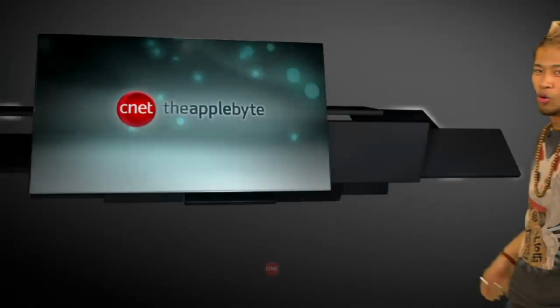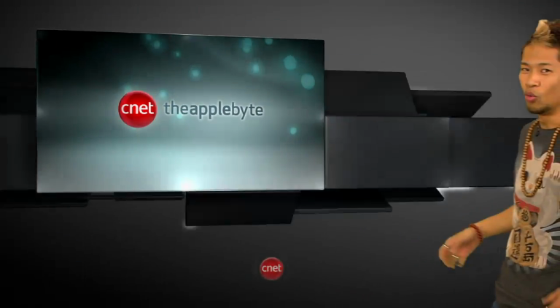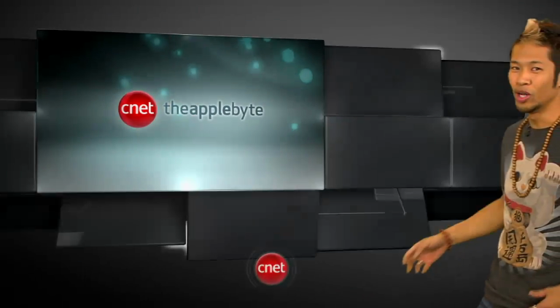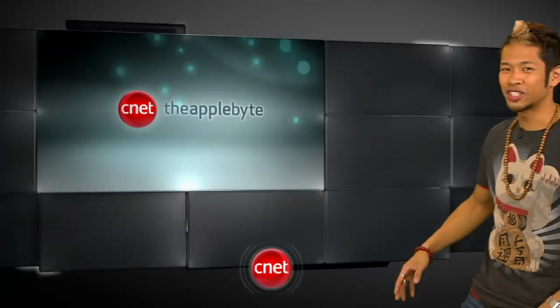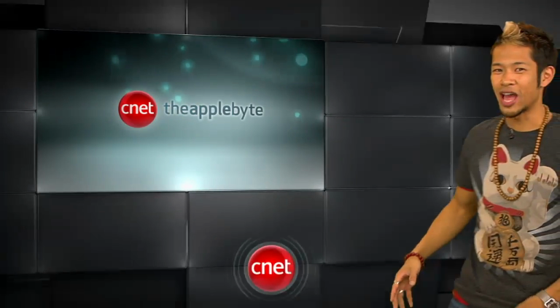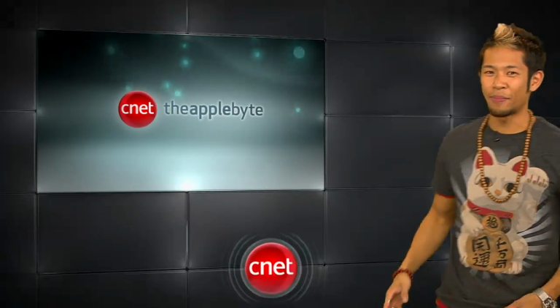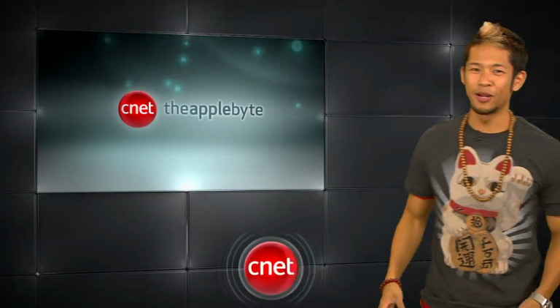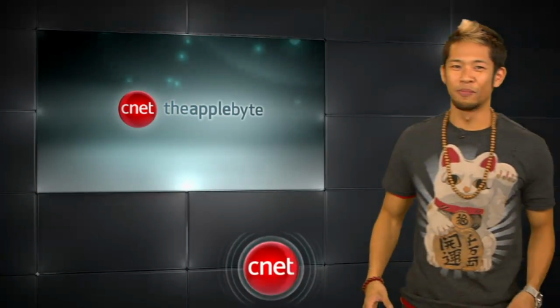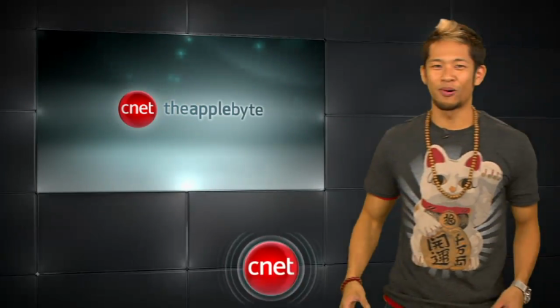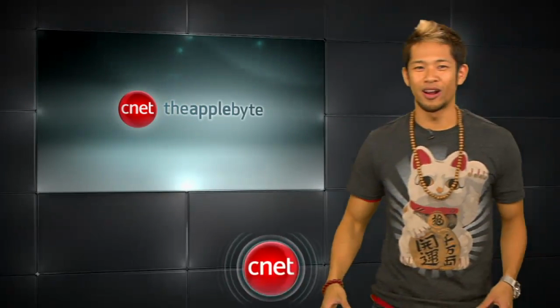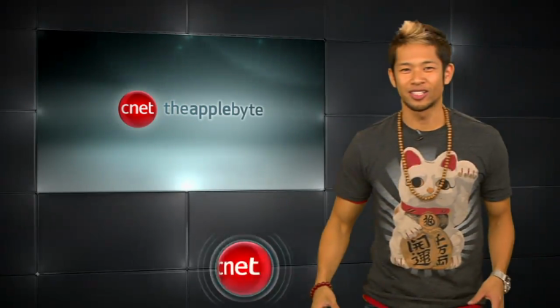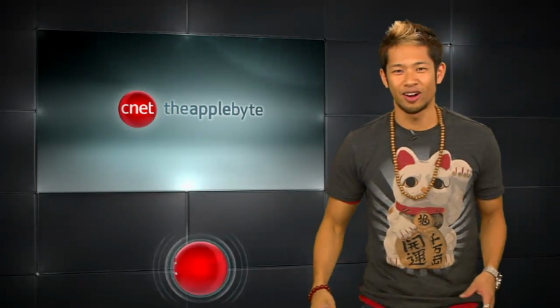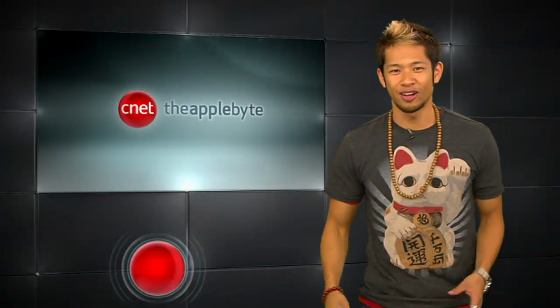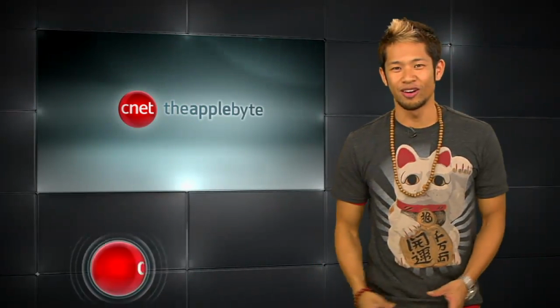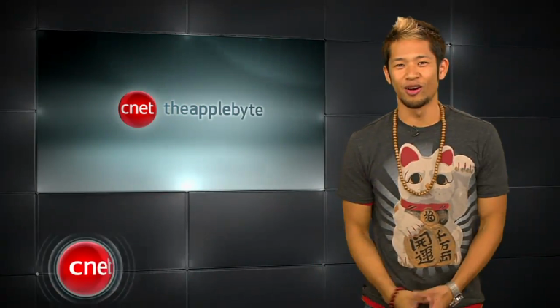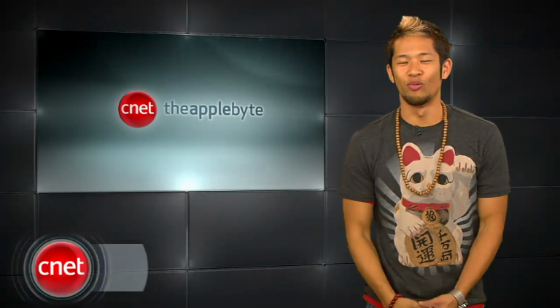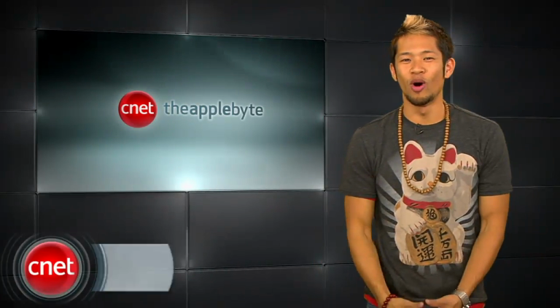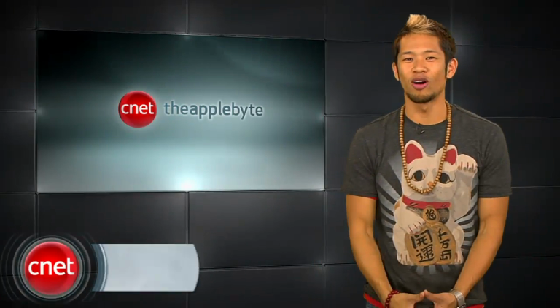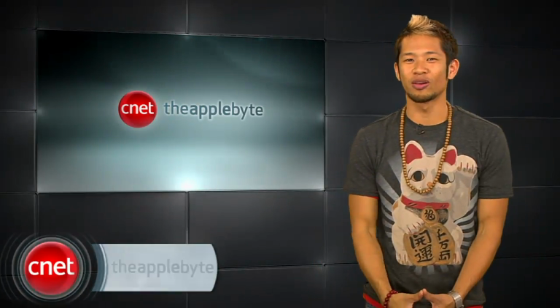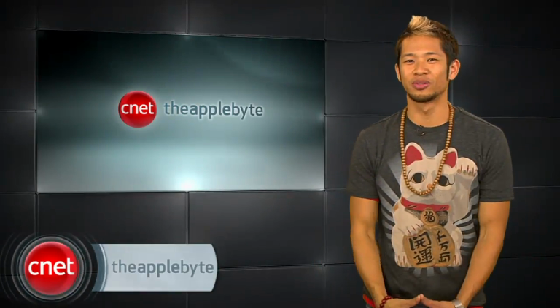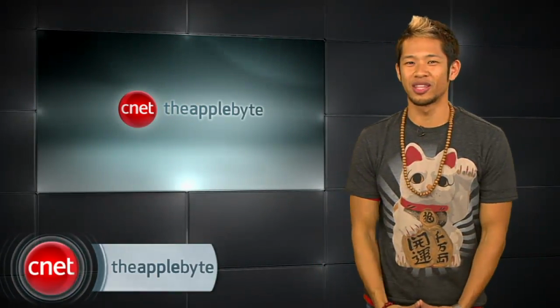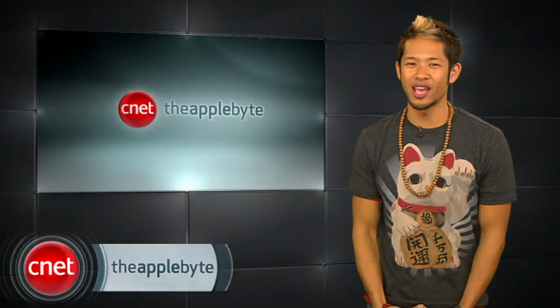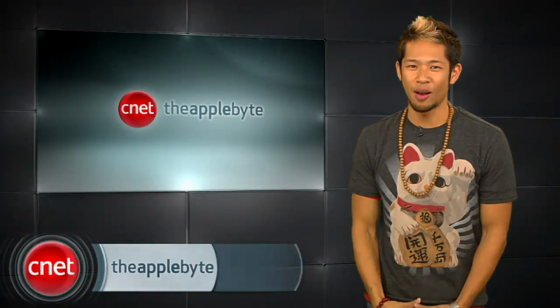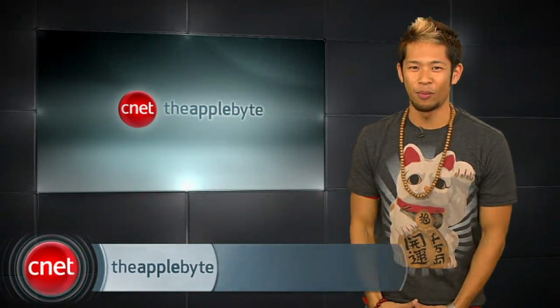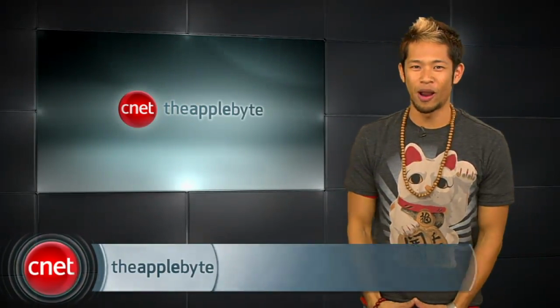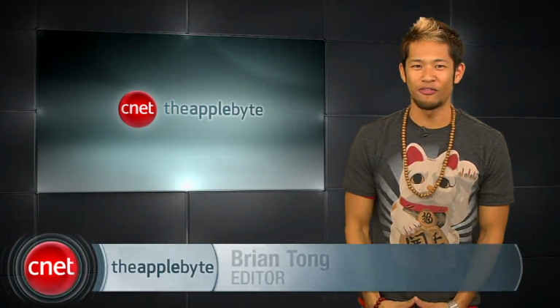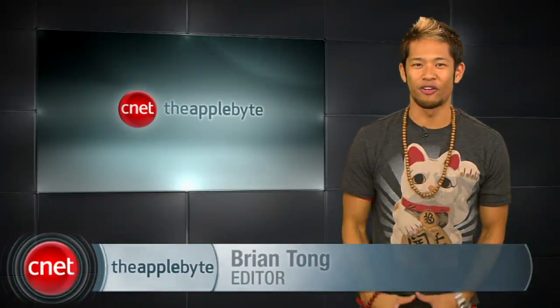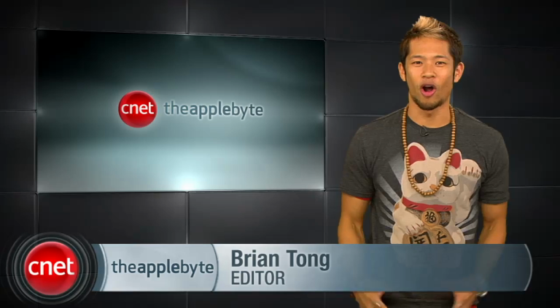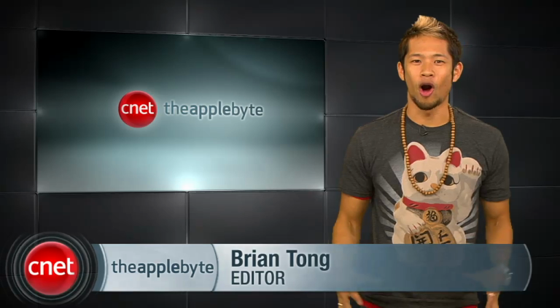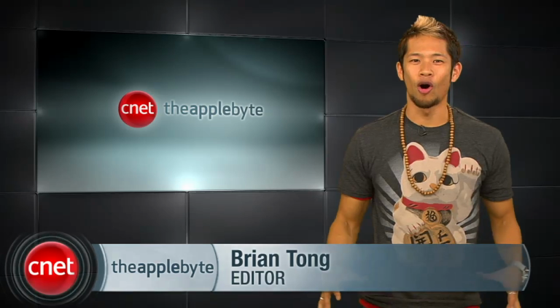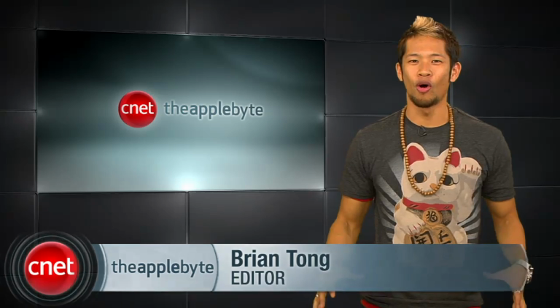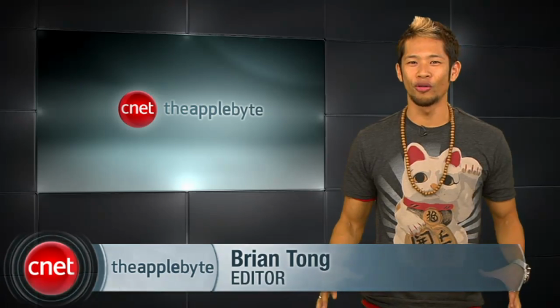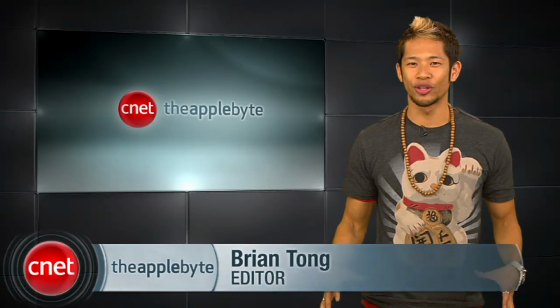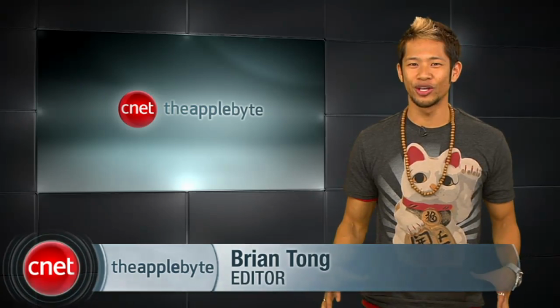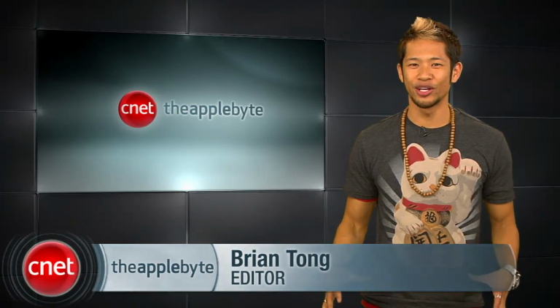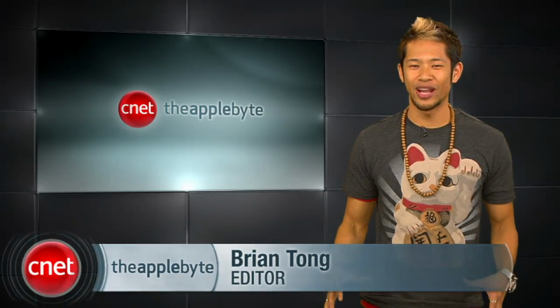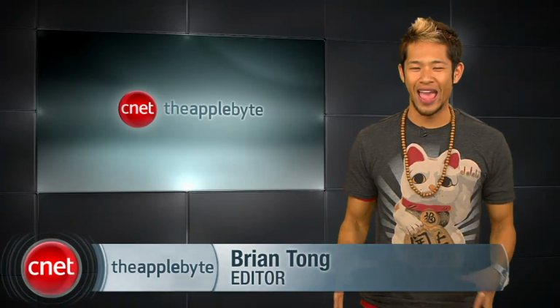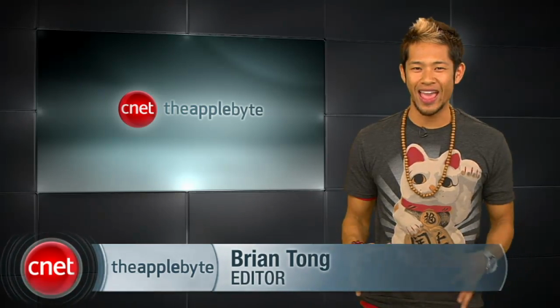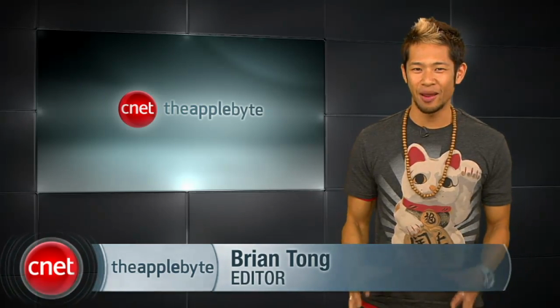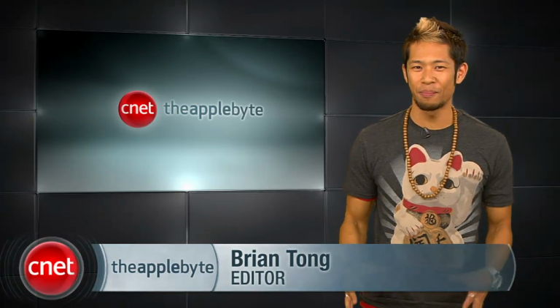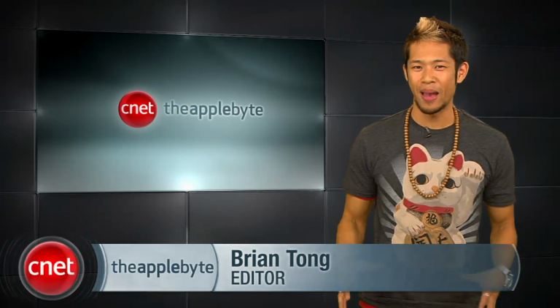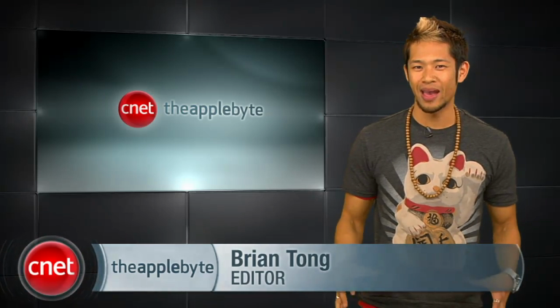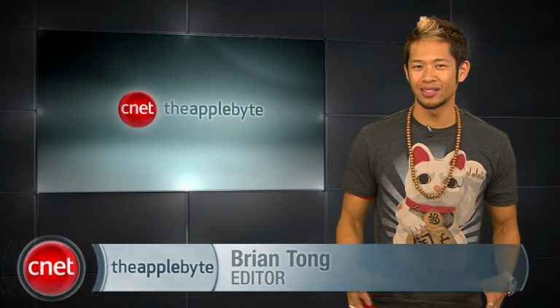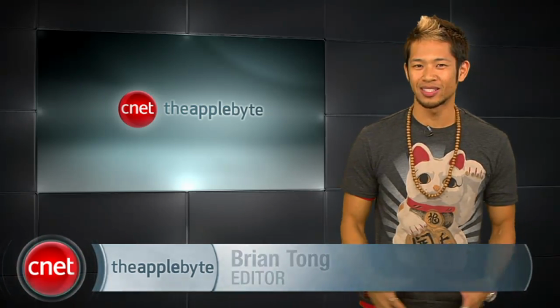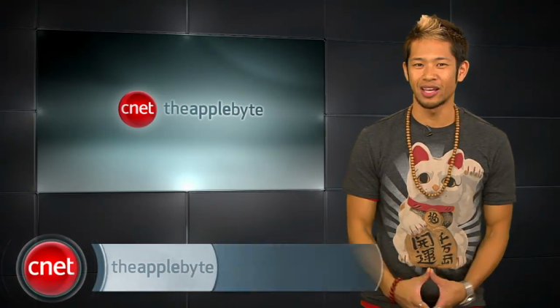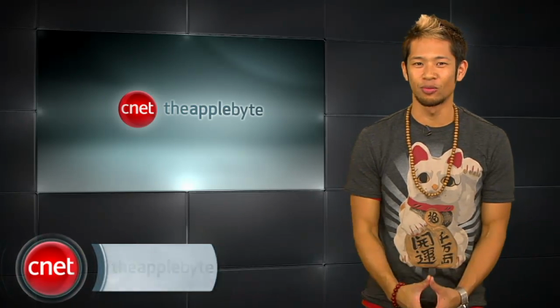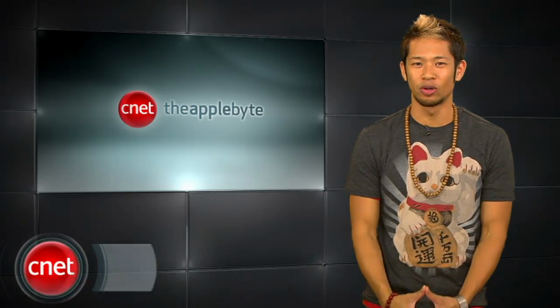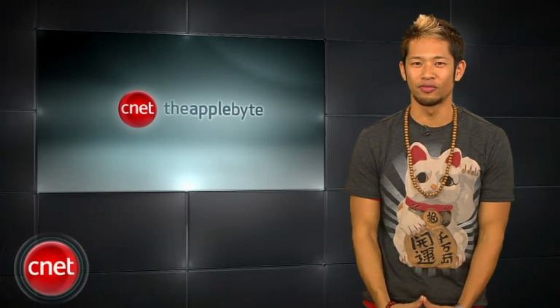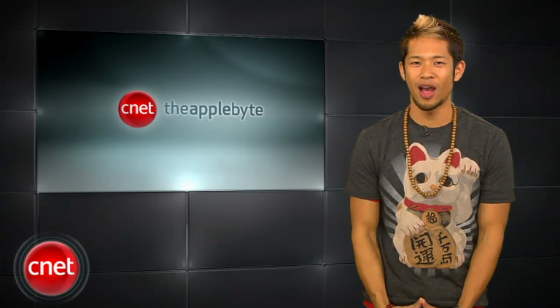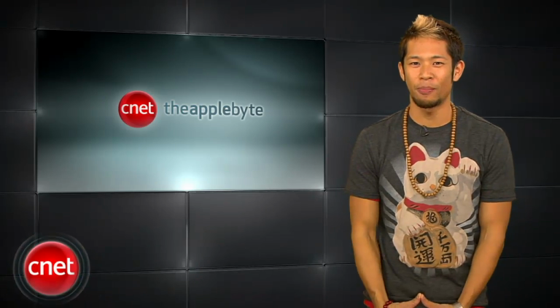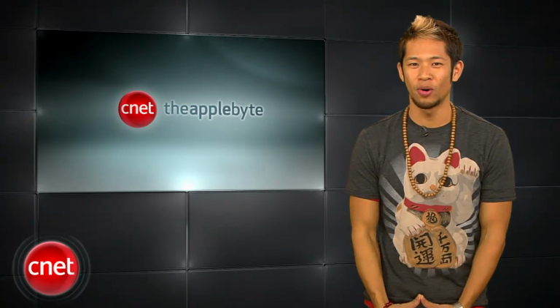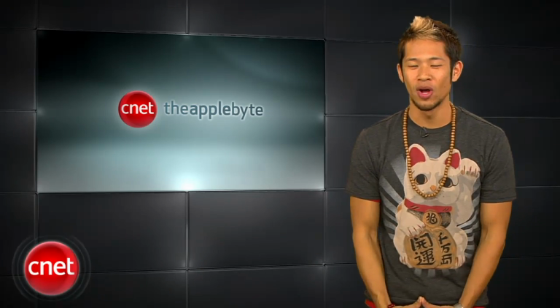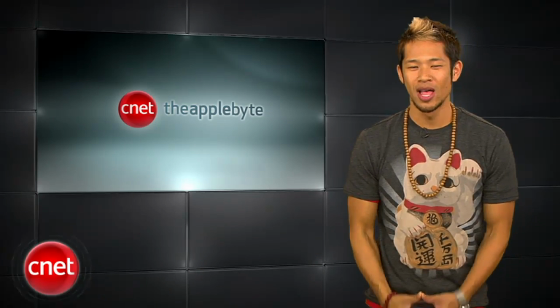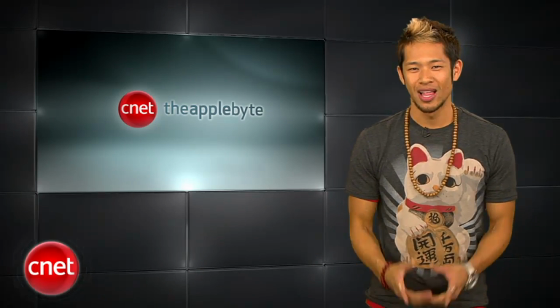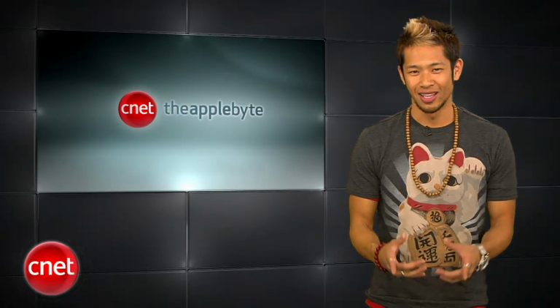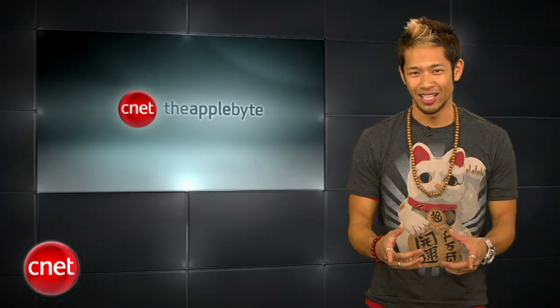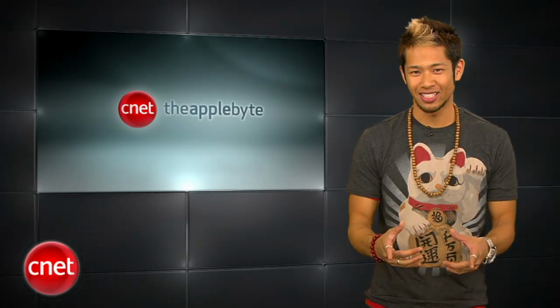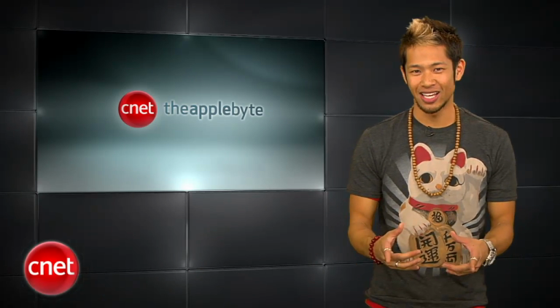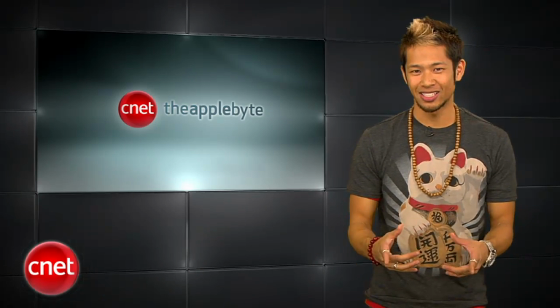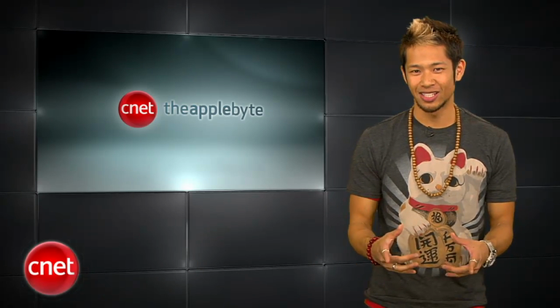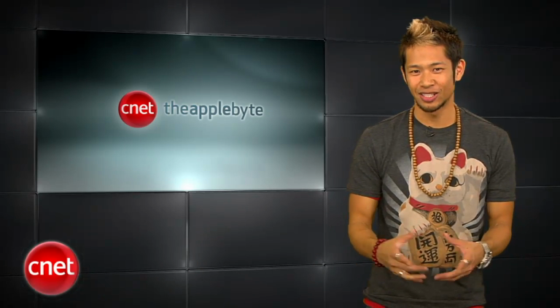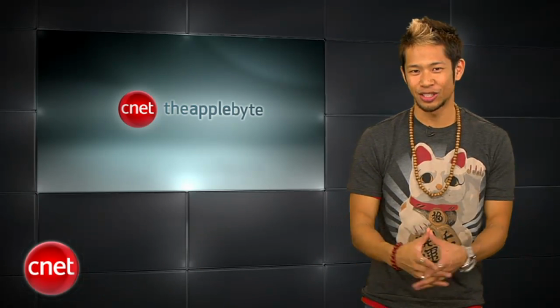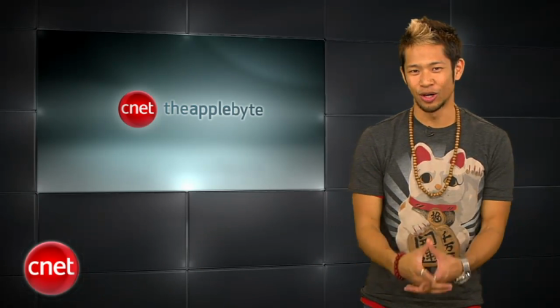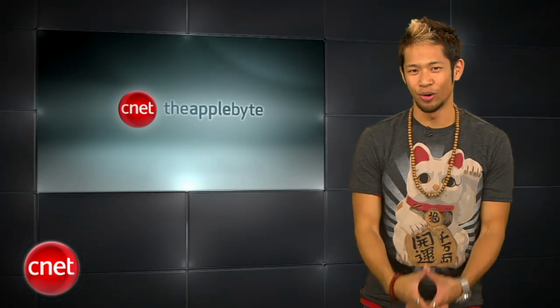What's happening? Brian Tong here and welcome to the Apple Byte, for all the good and bad inside the world of Apple. Let's get to the show.